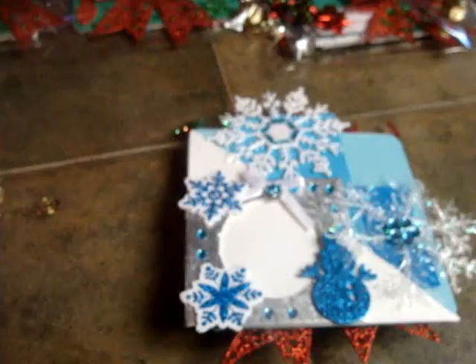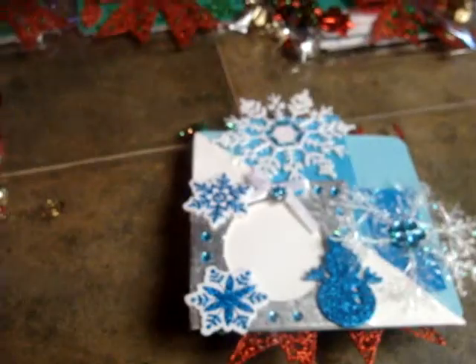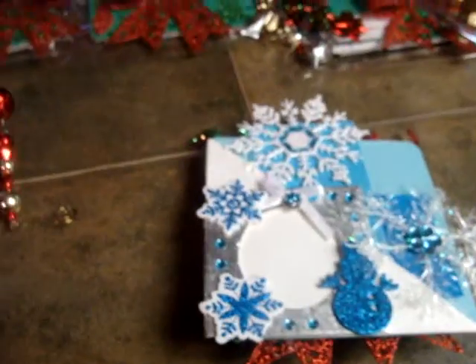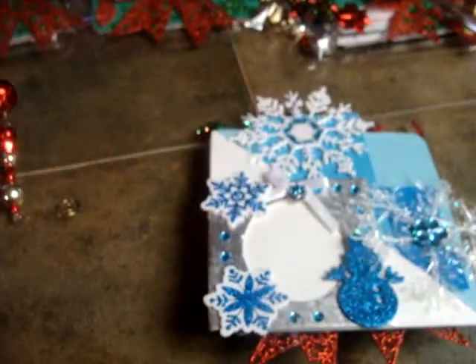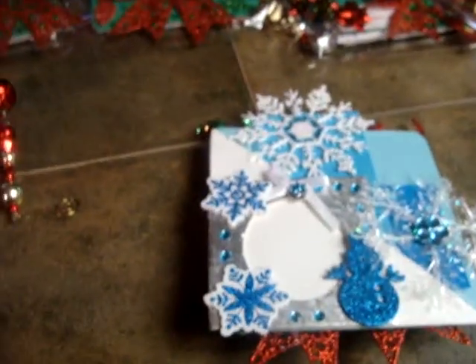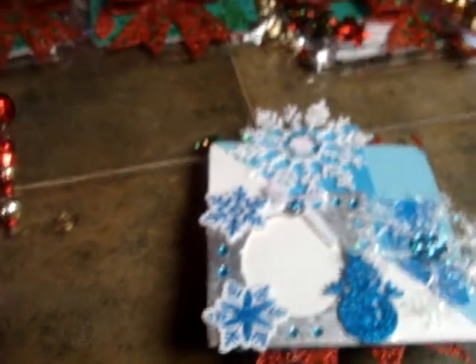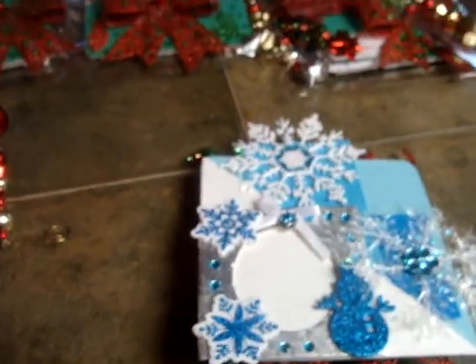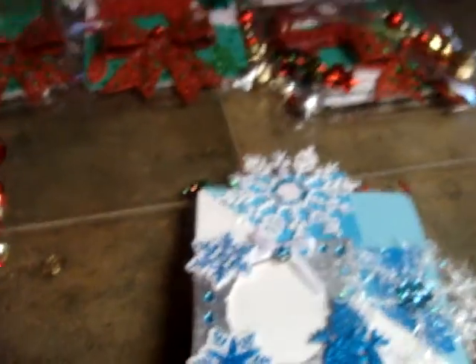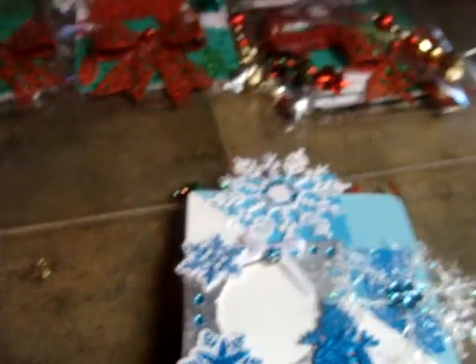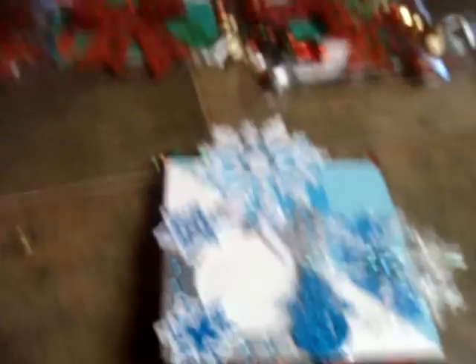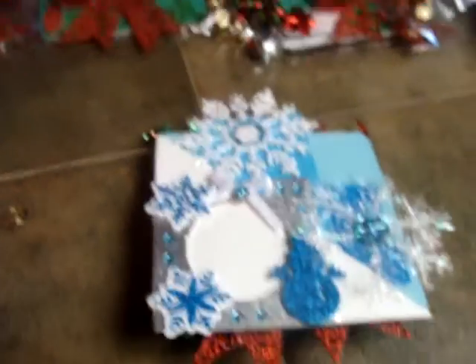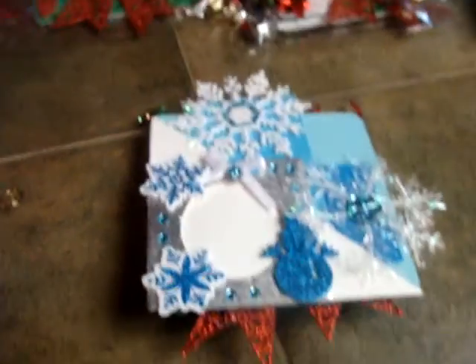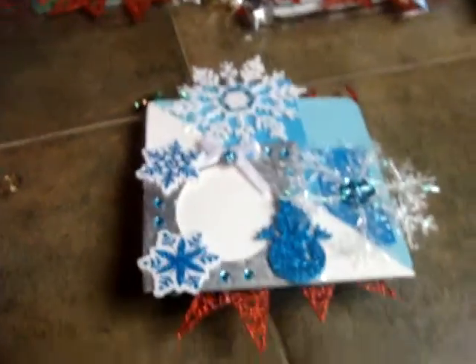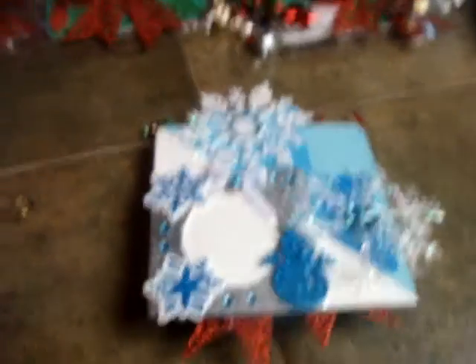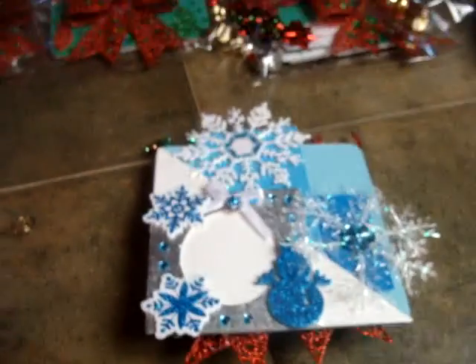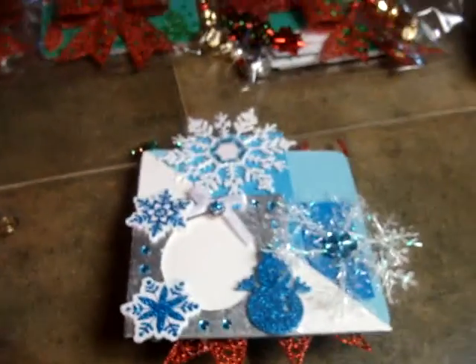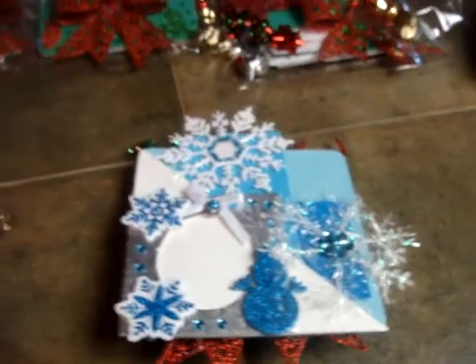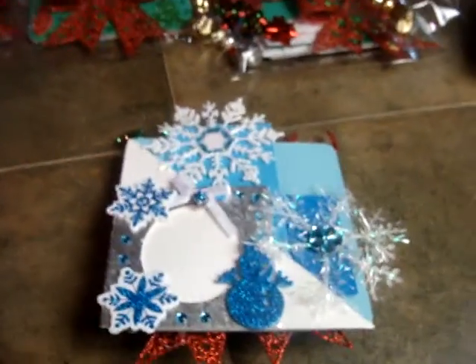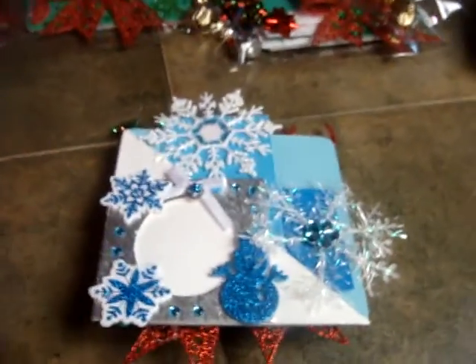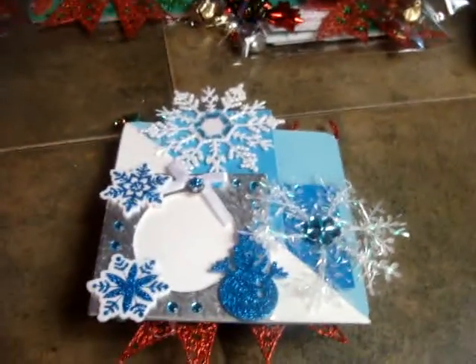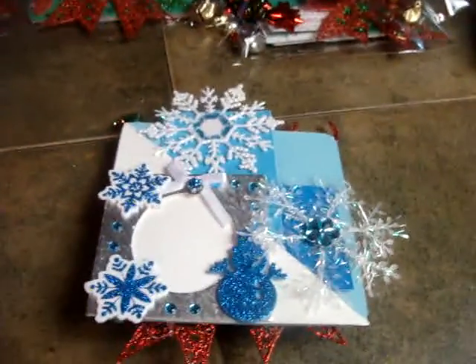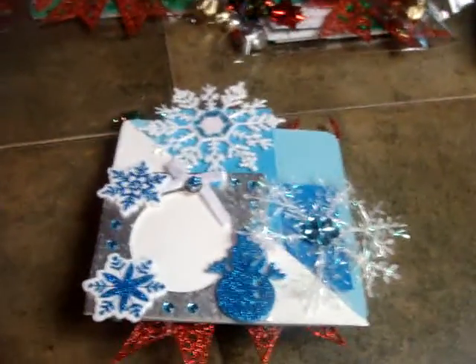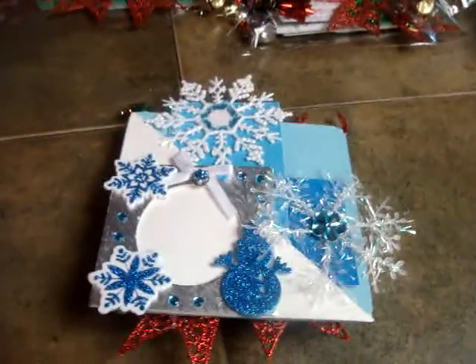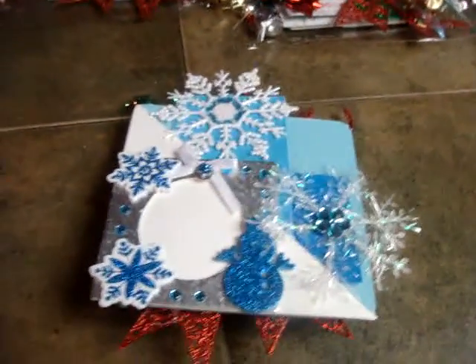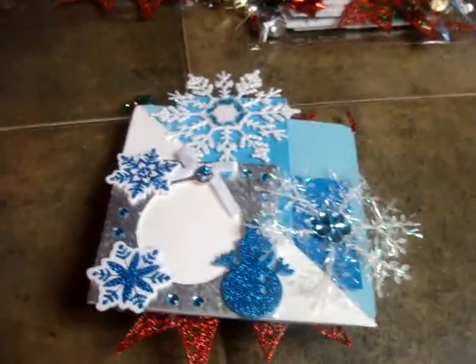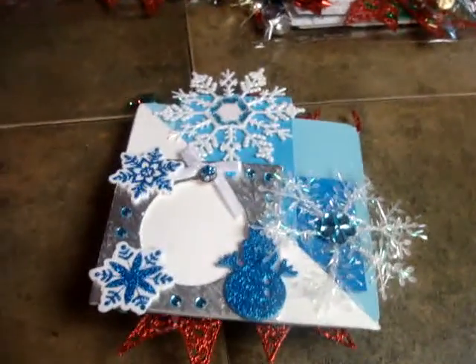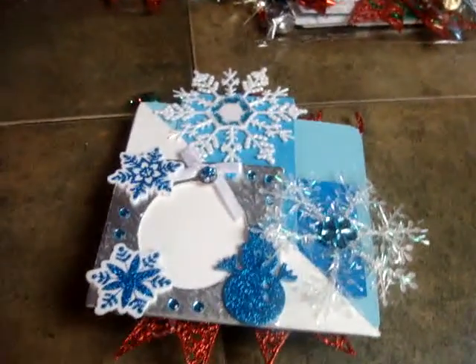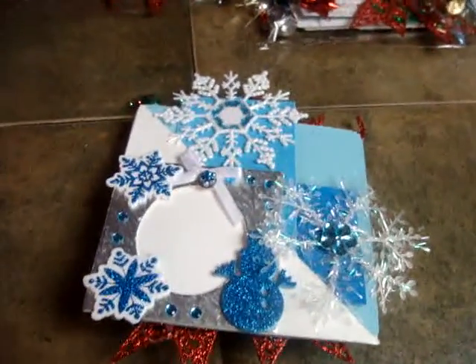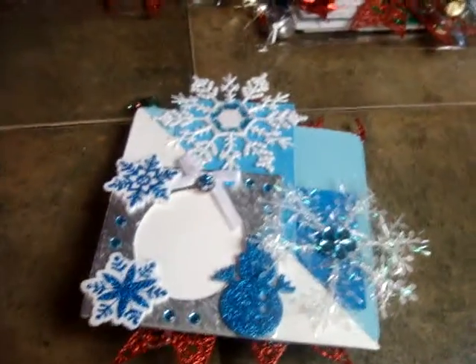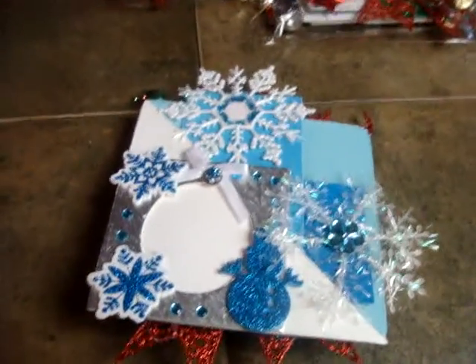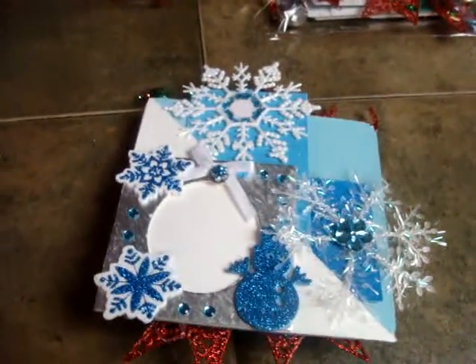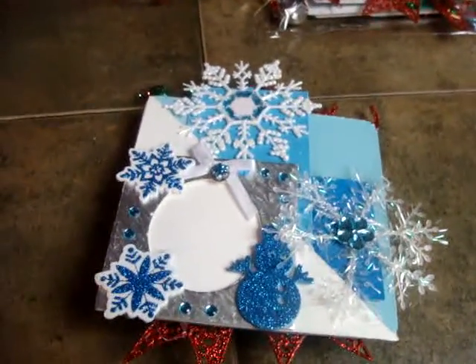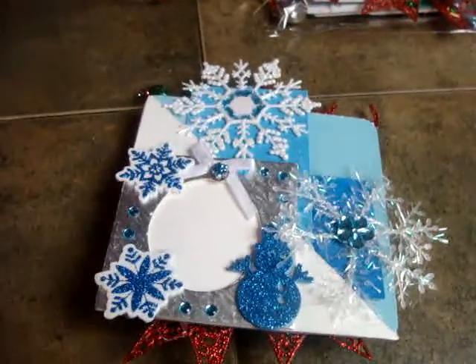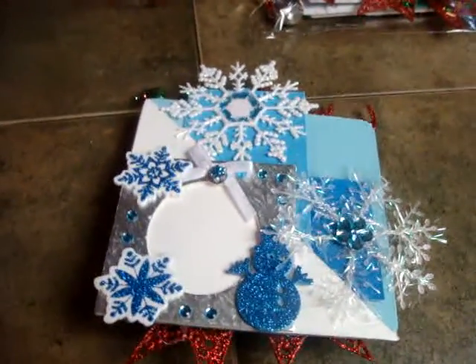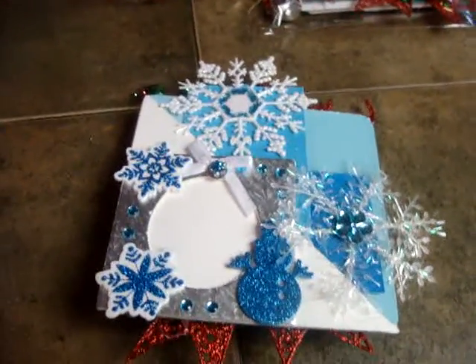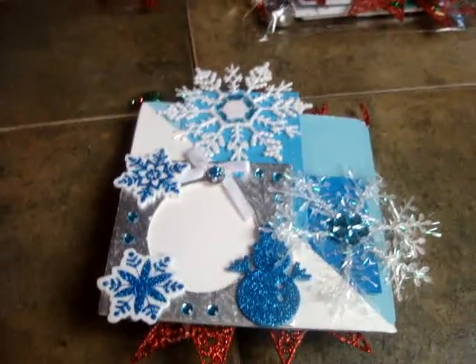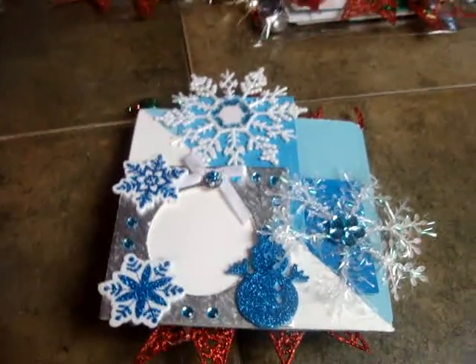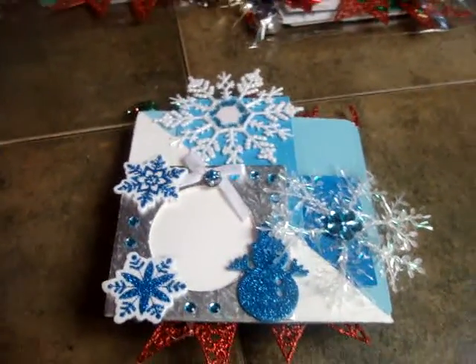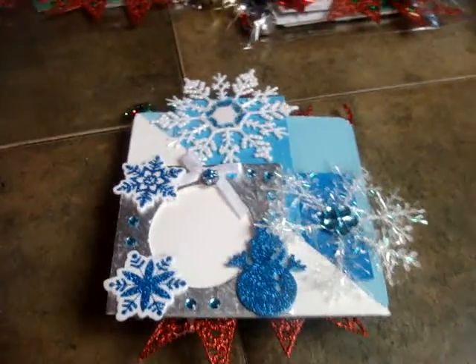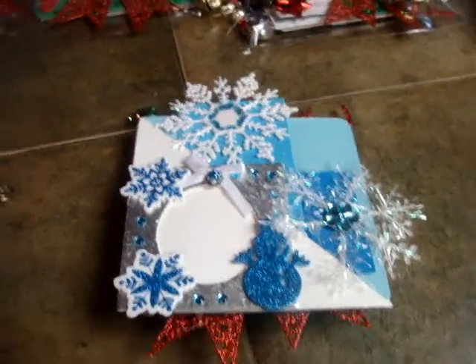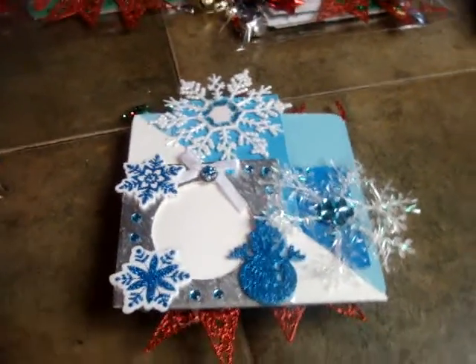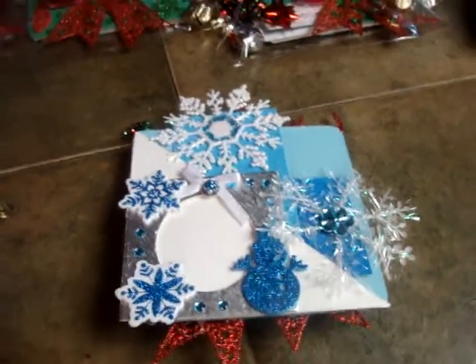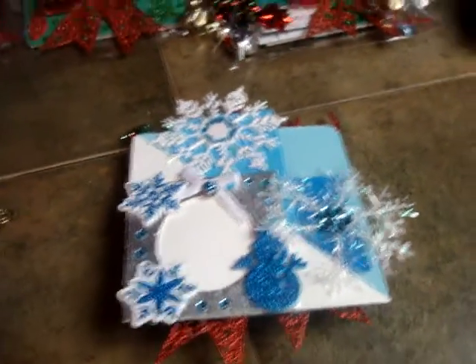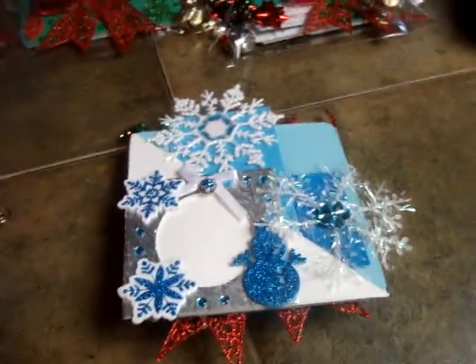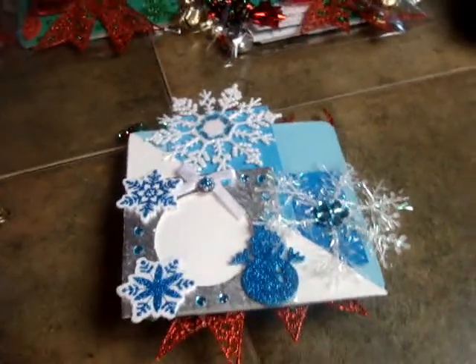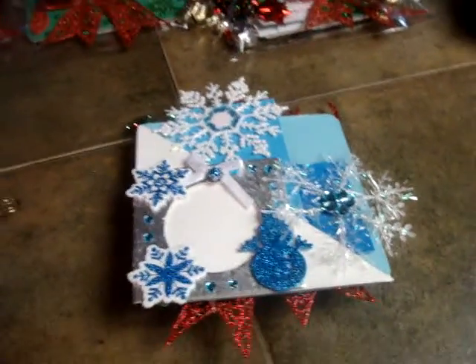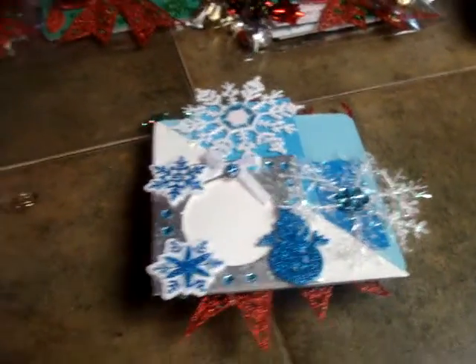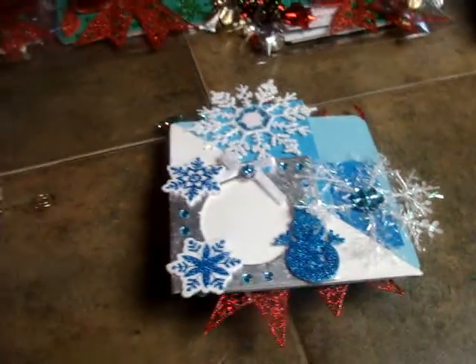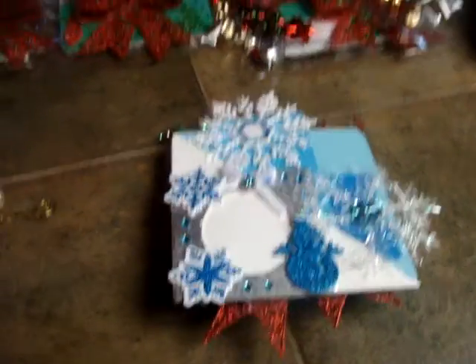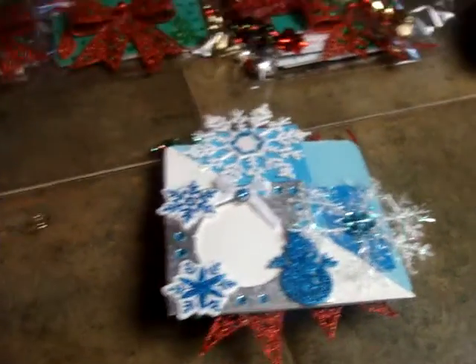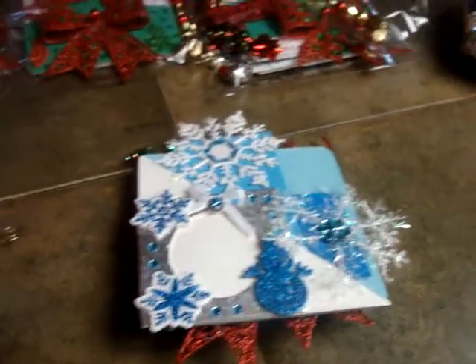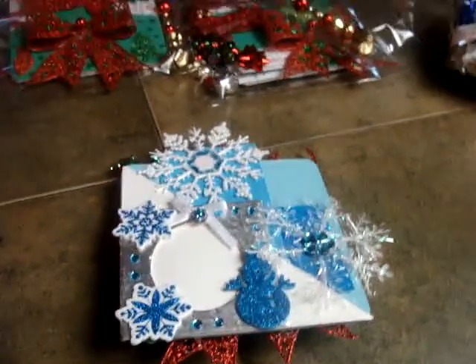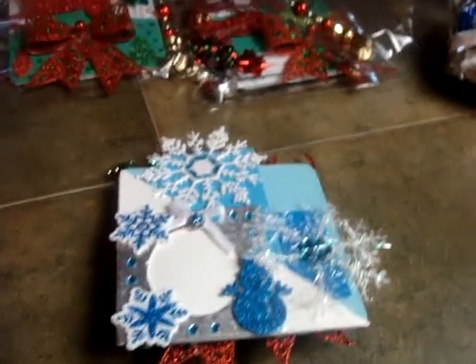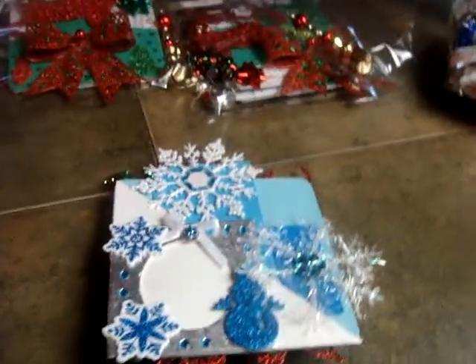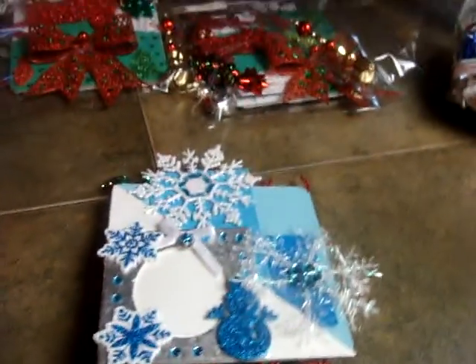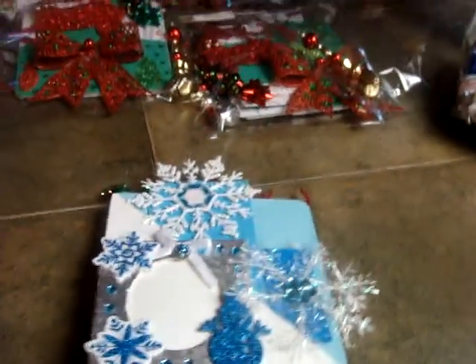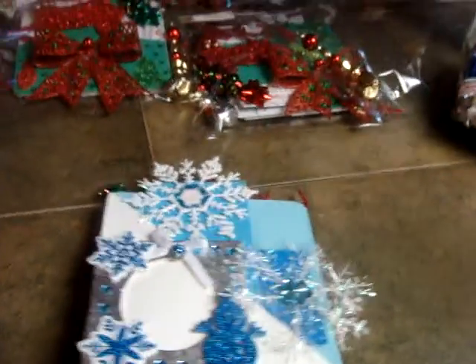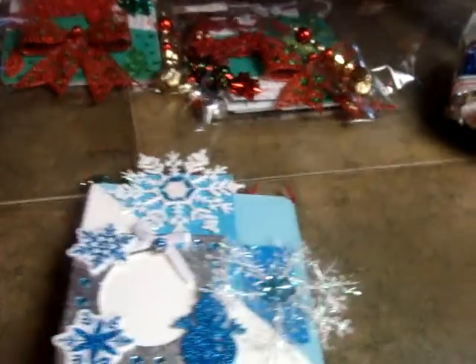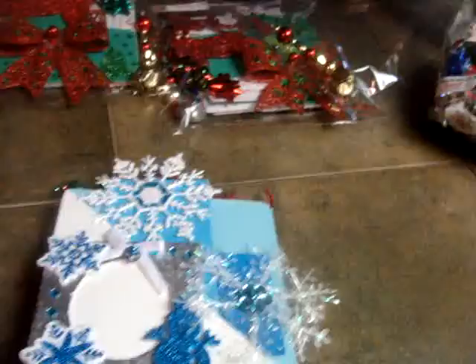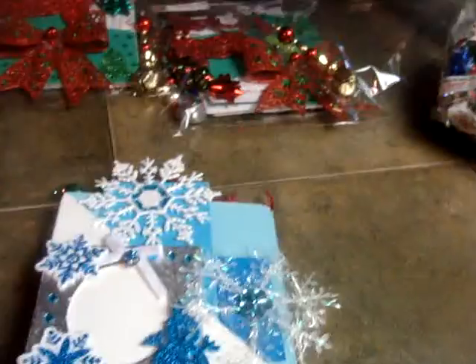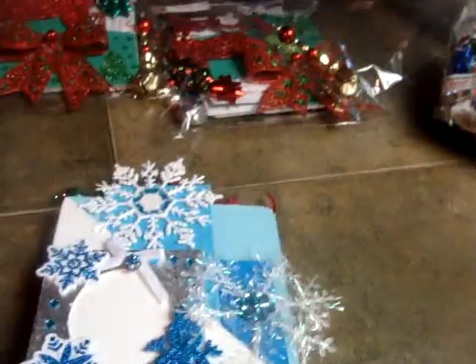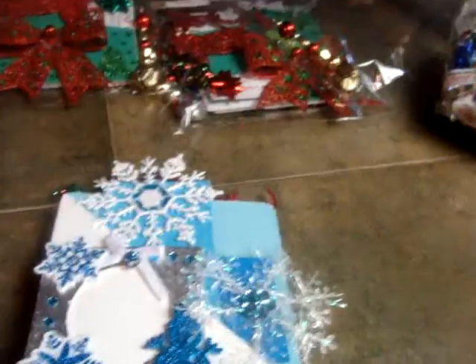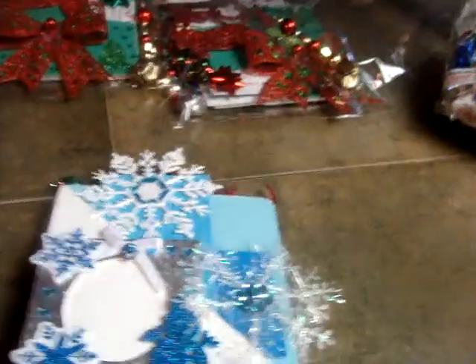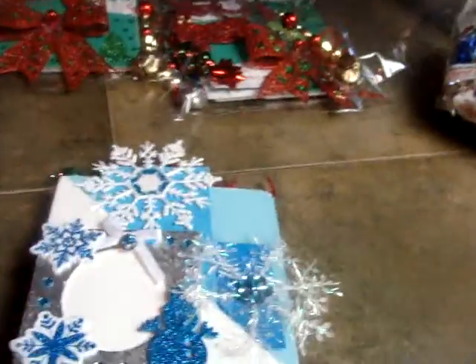Hi everyone, this is Candy Rivera. I'm coming to you with Gina's Christmas Page Swap.